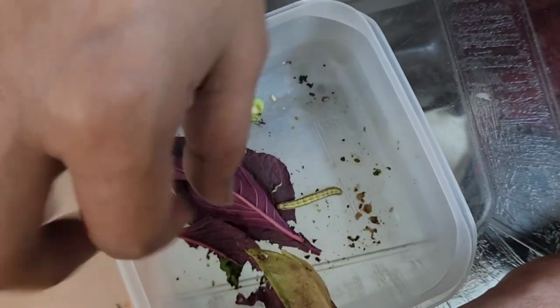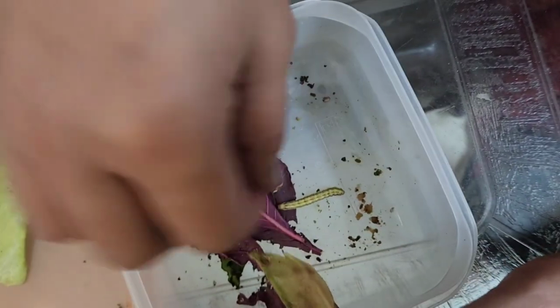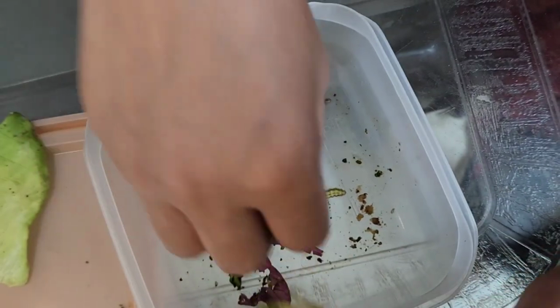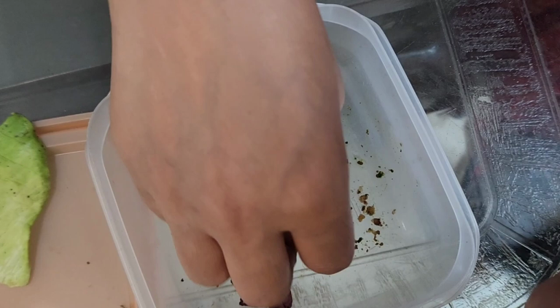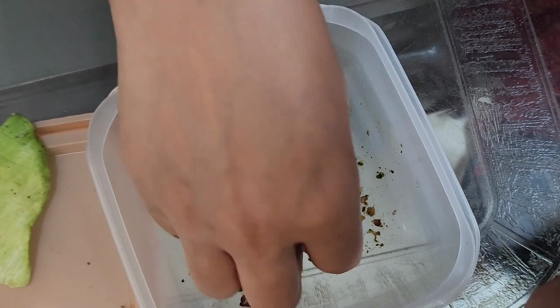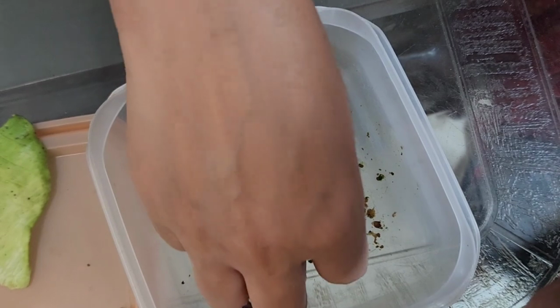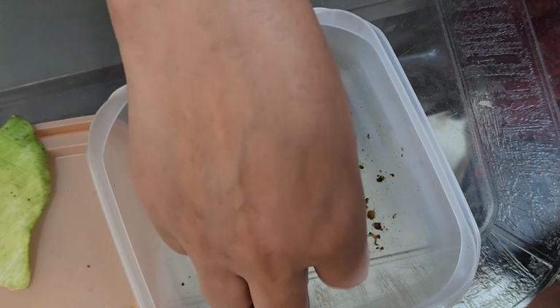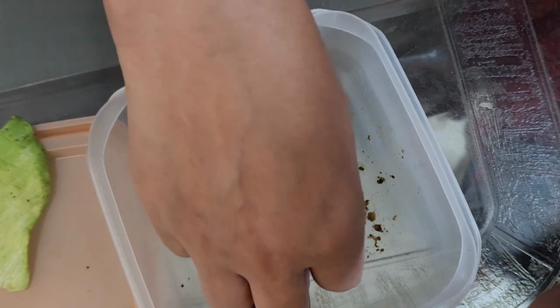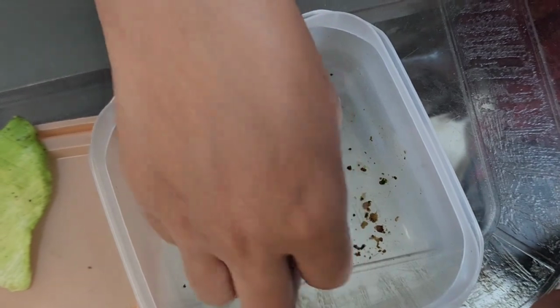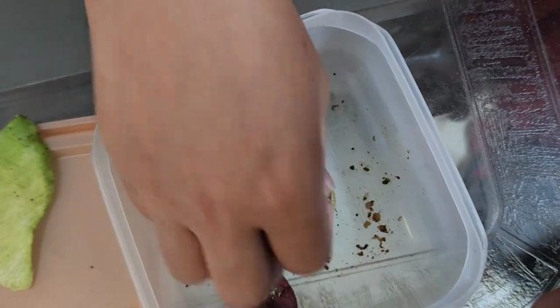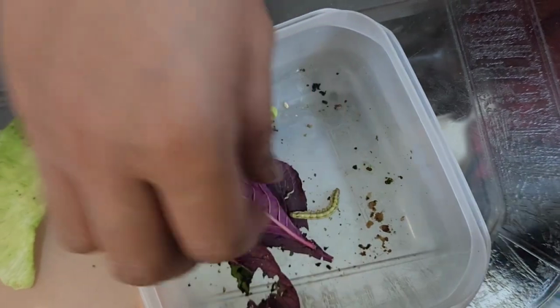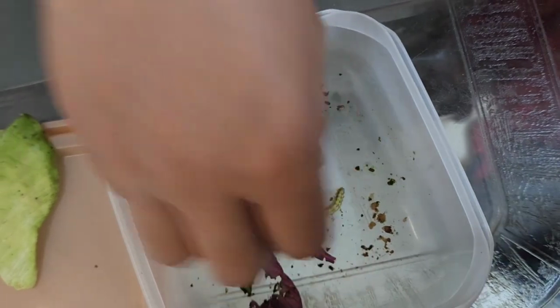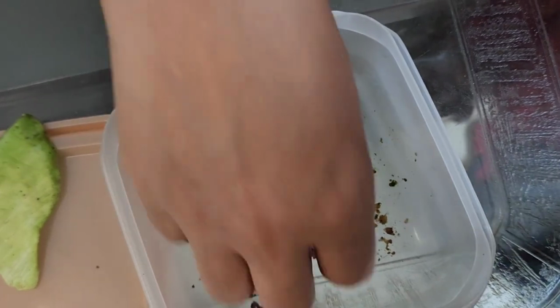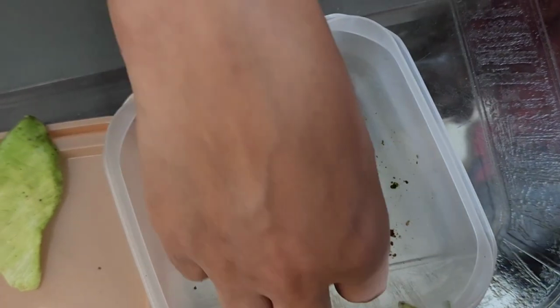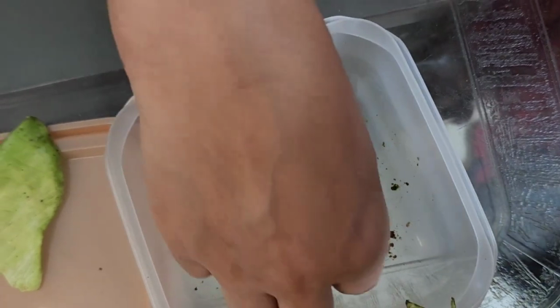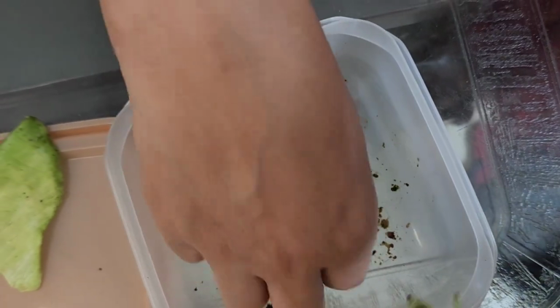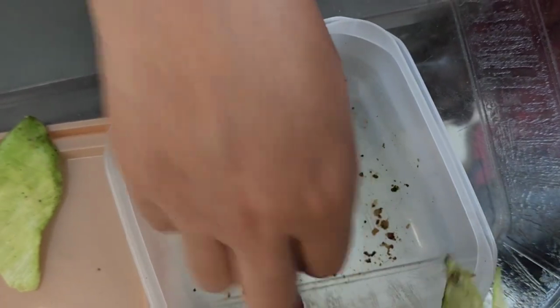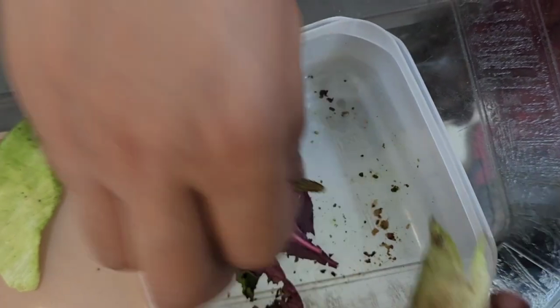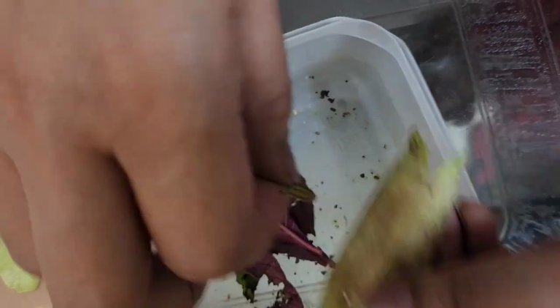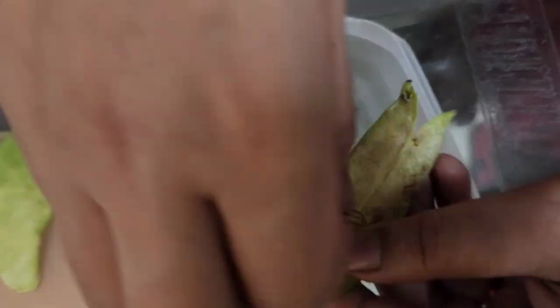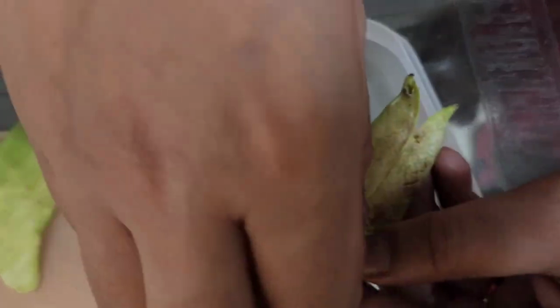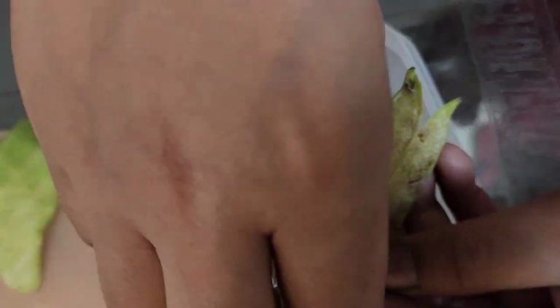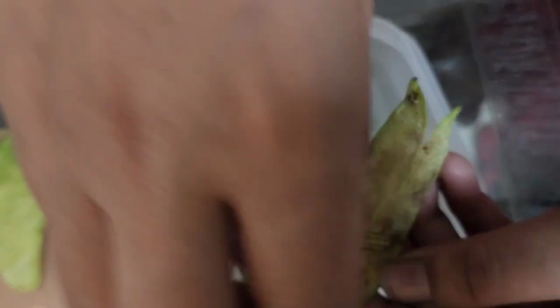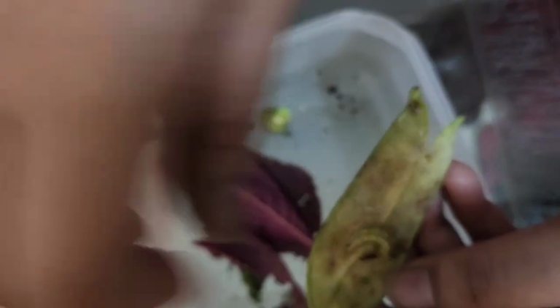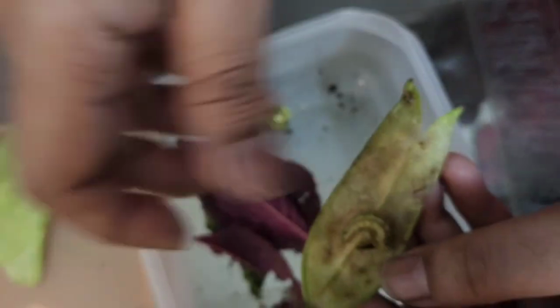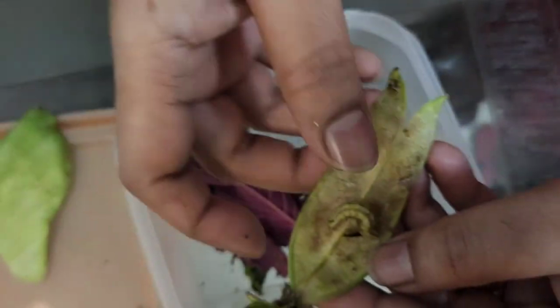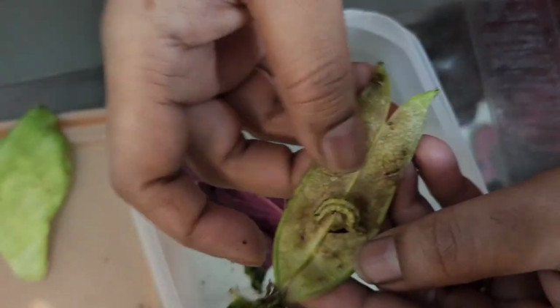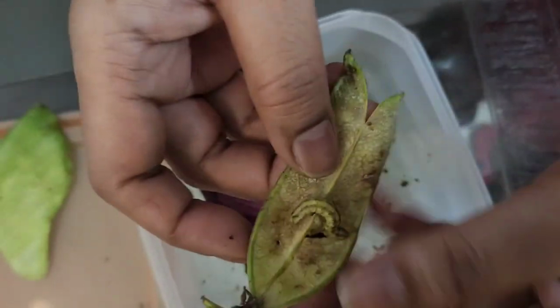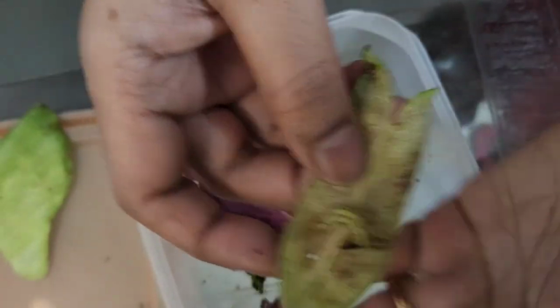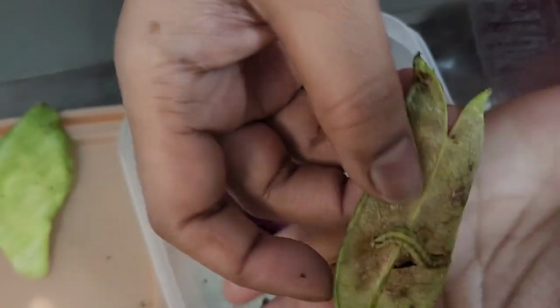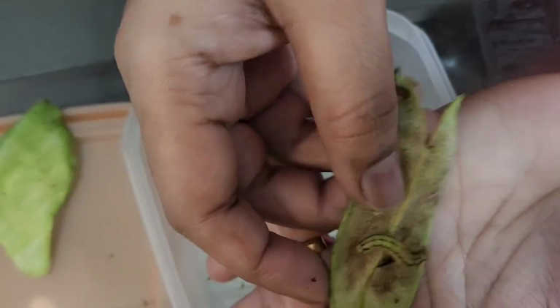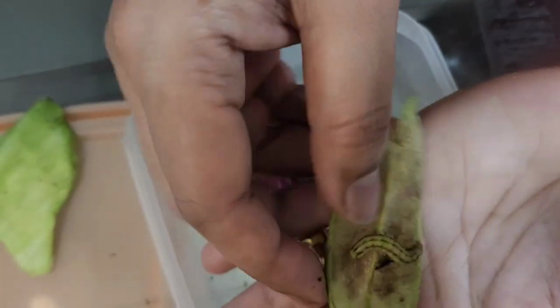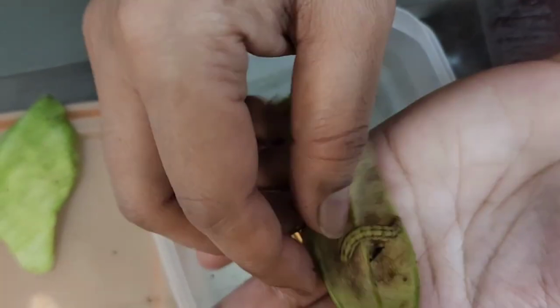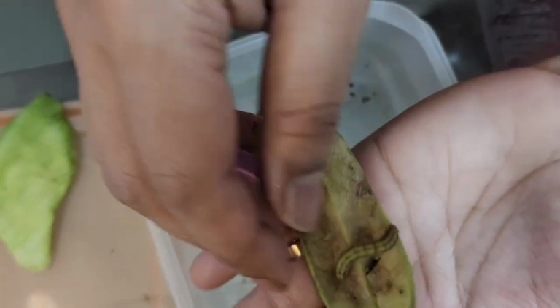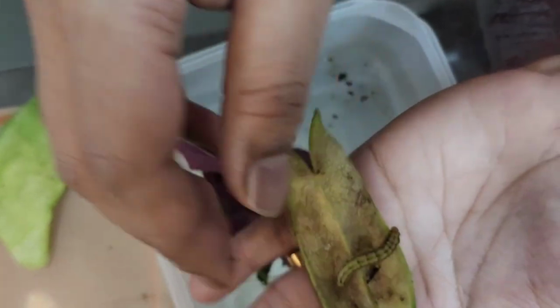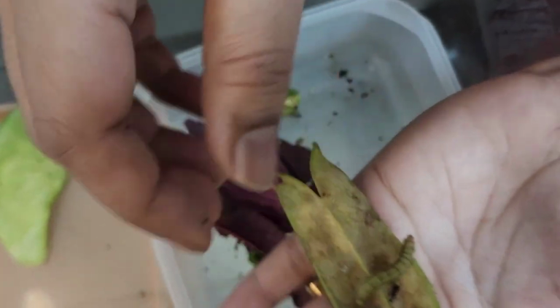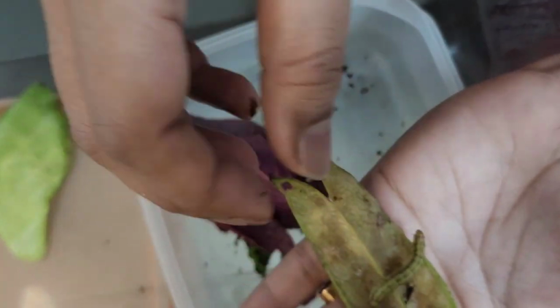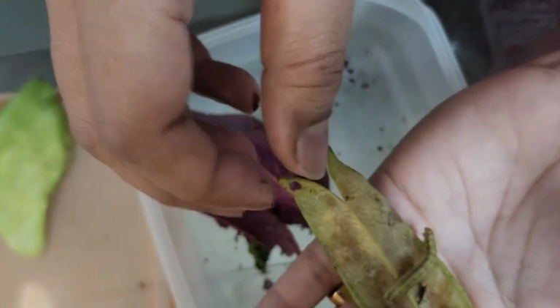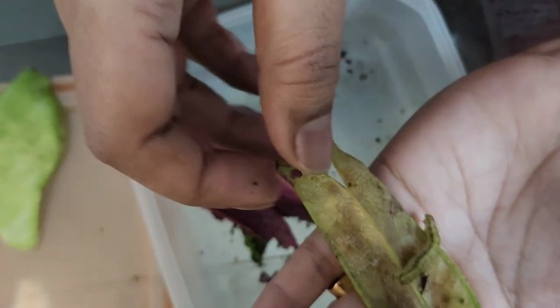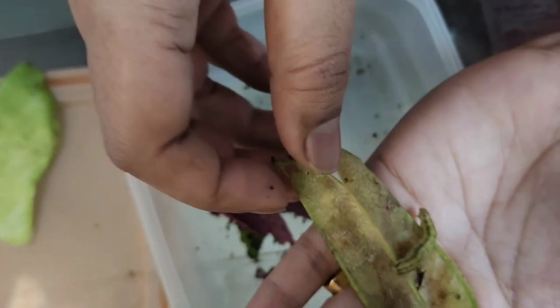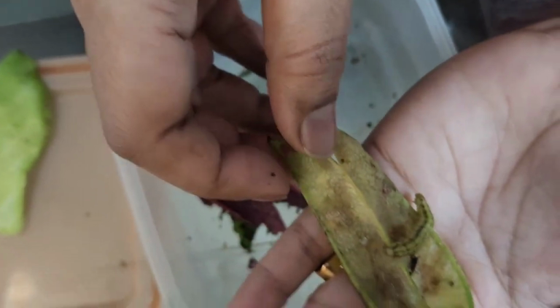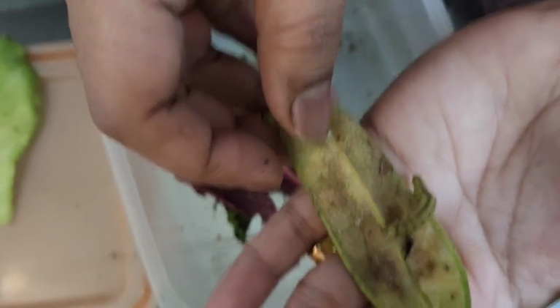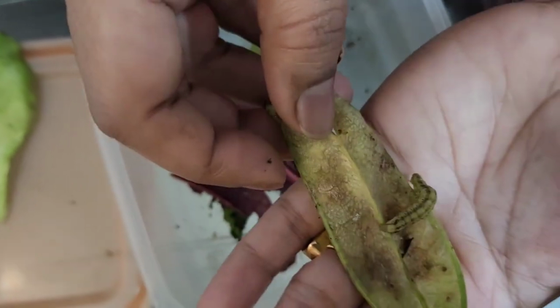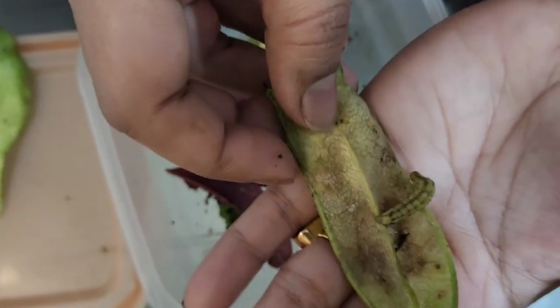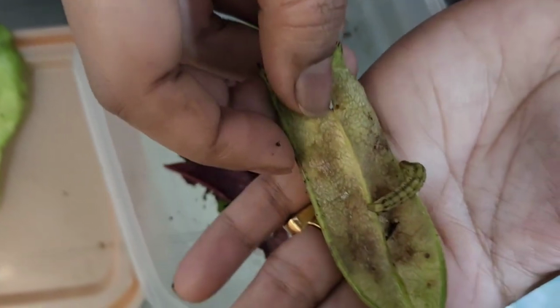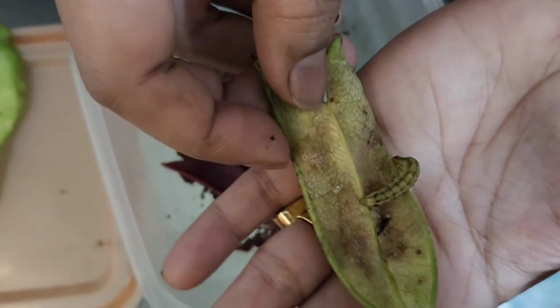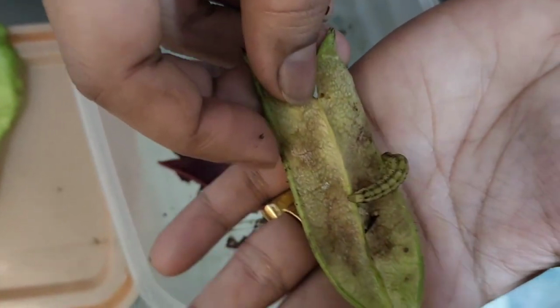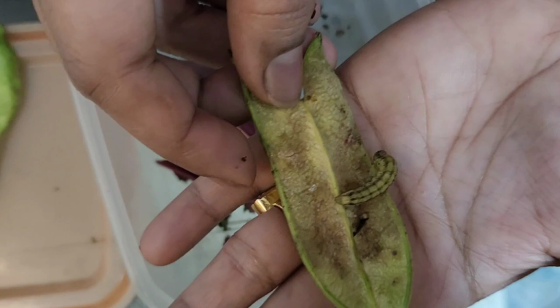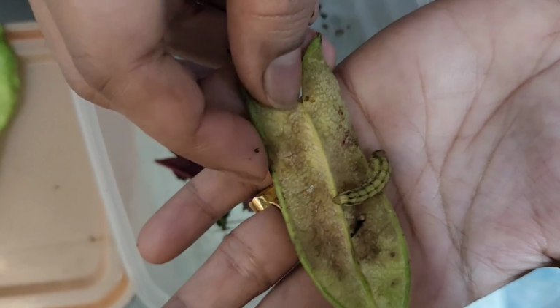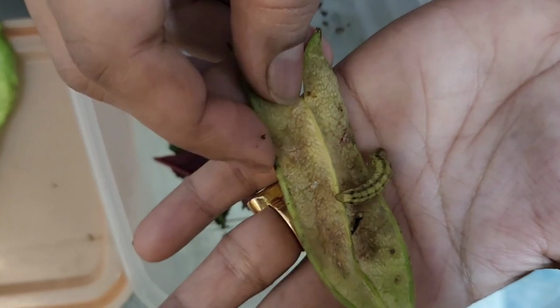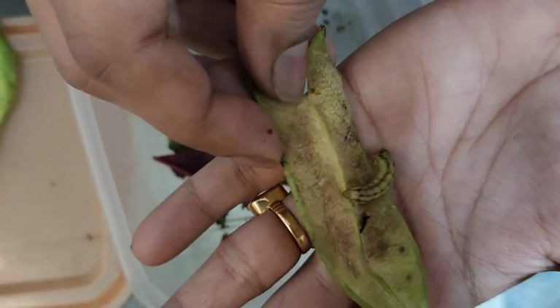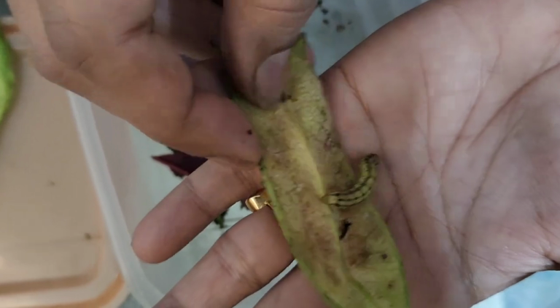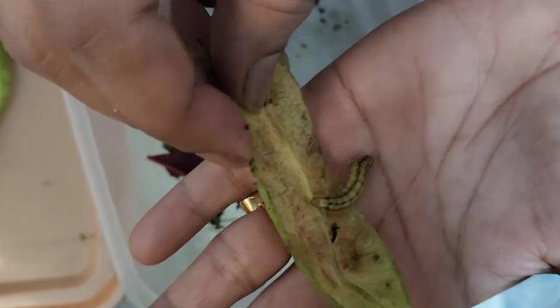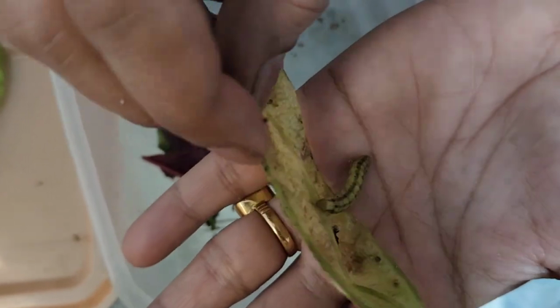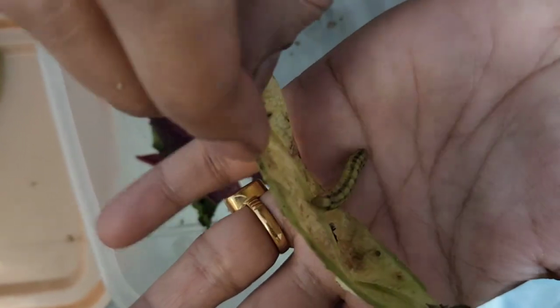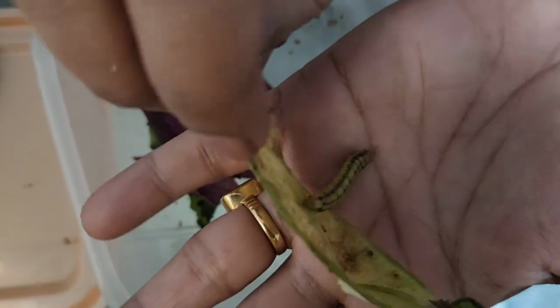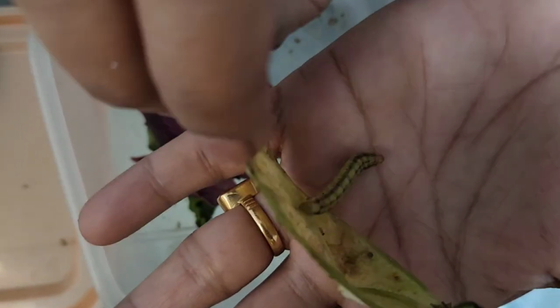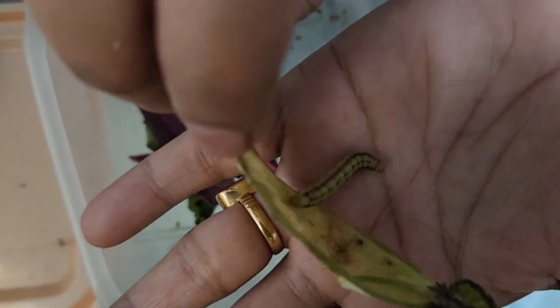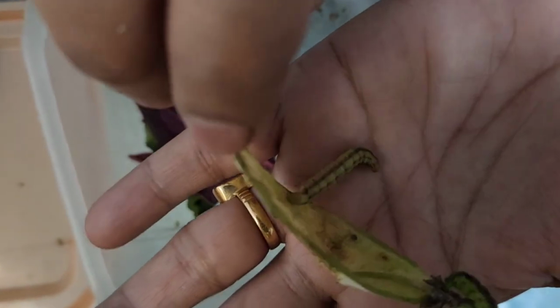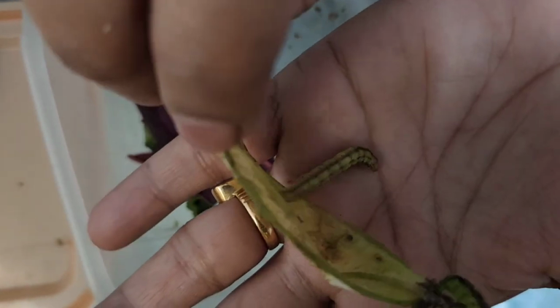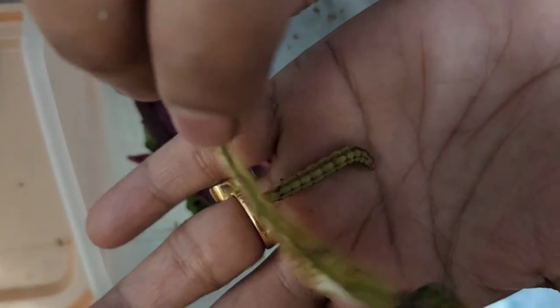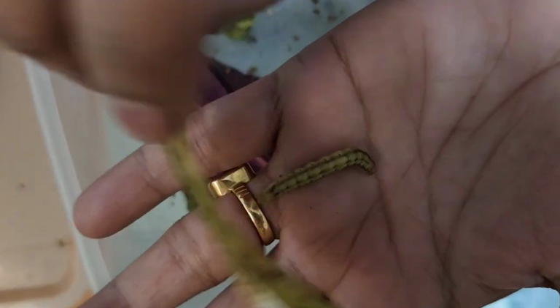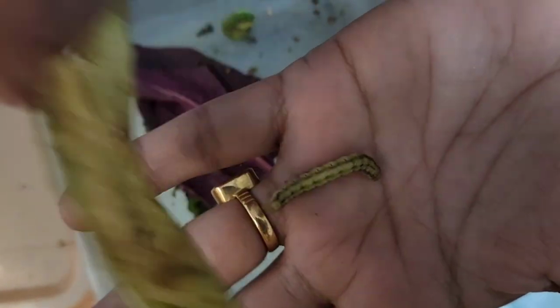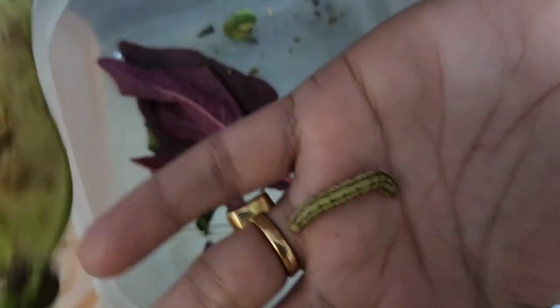This is also Helicoverpa. See the movement of this larva.